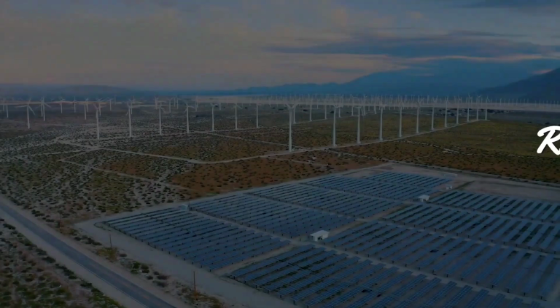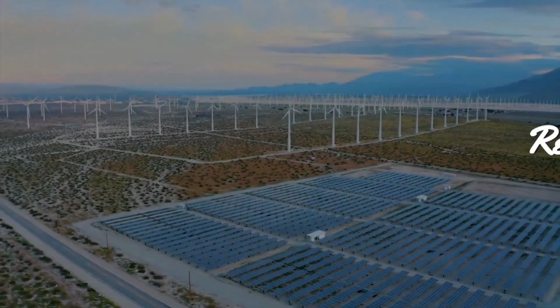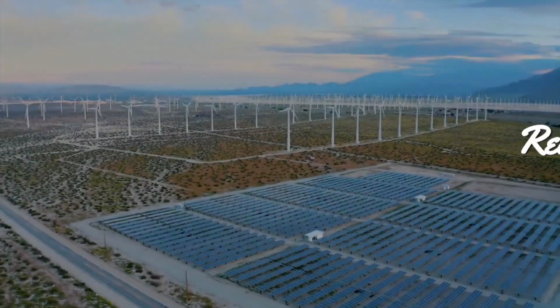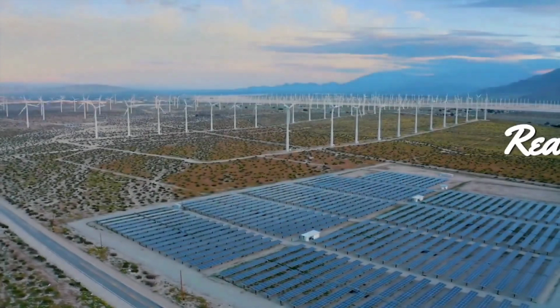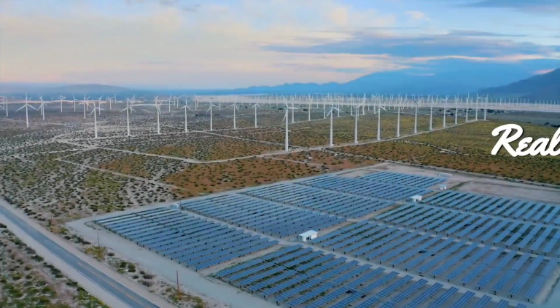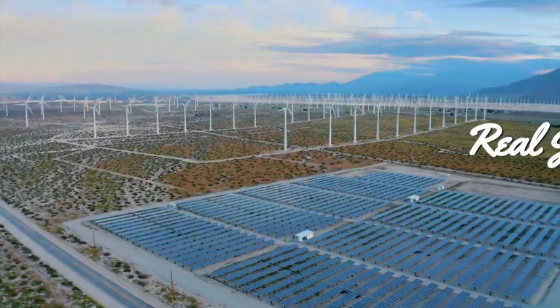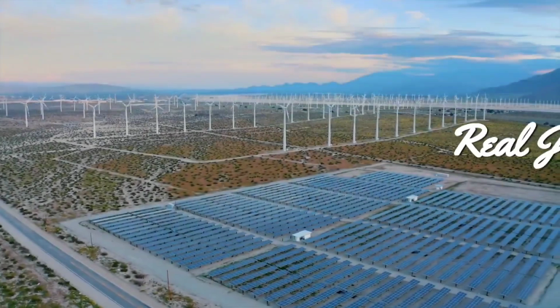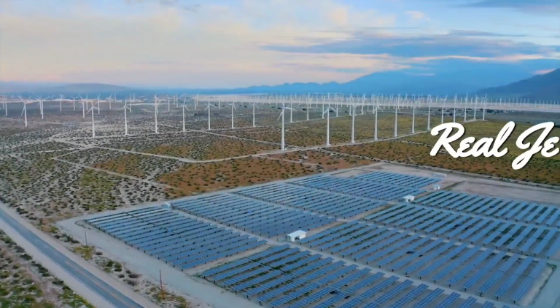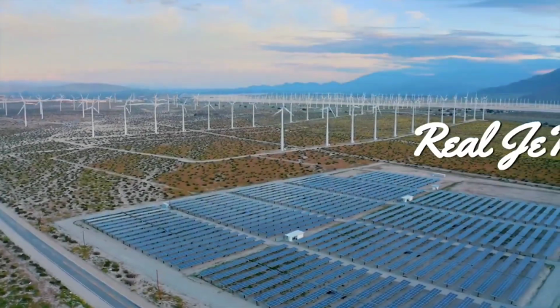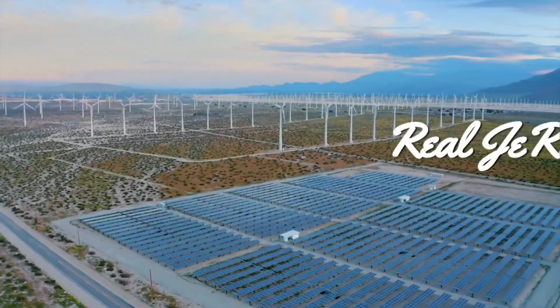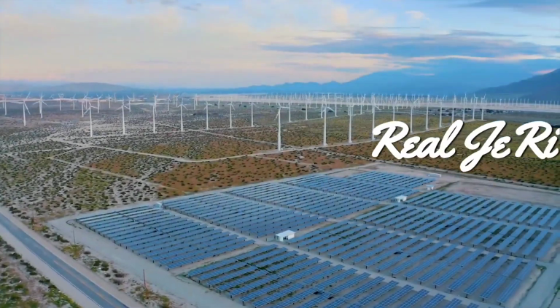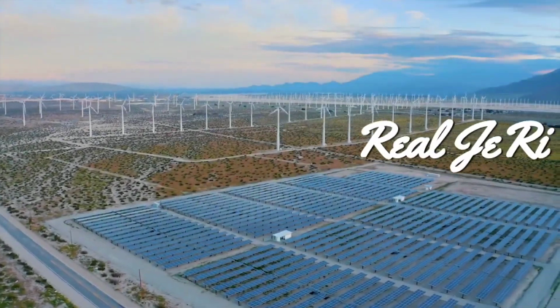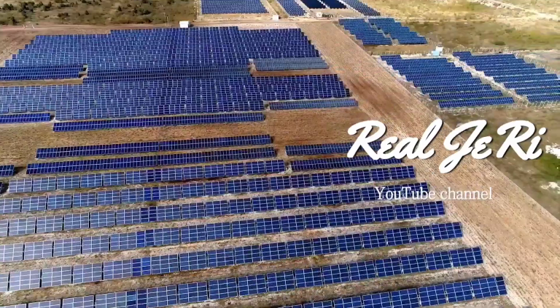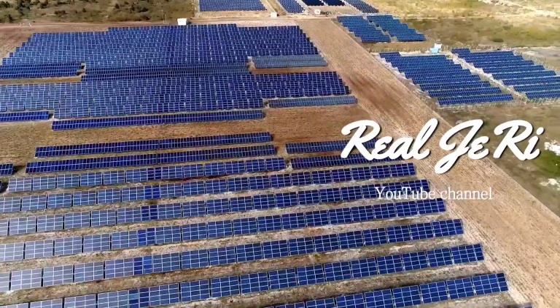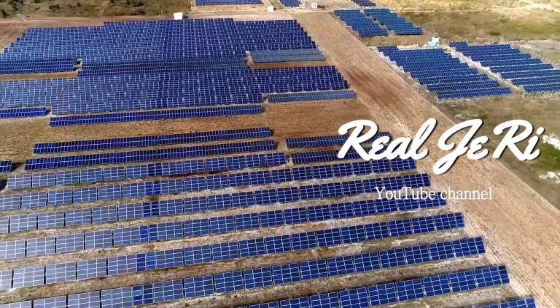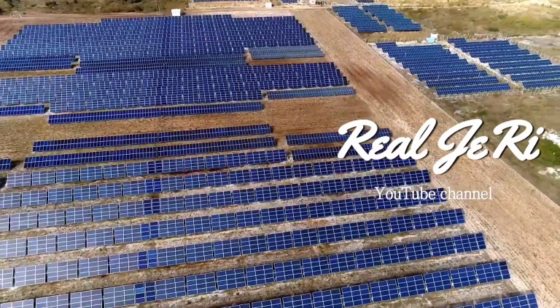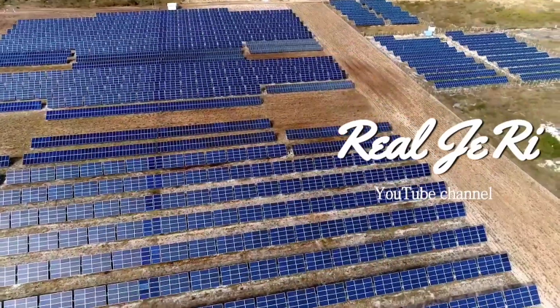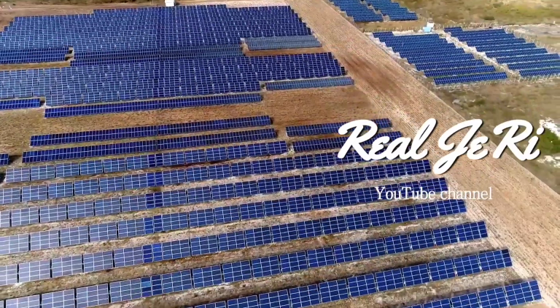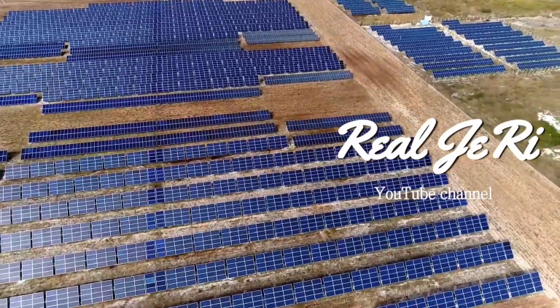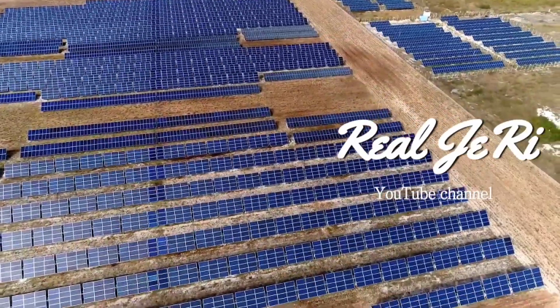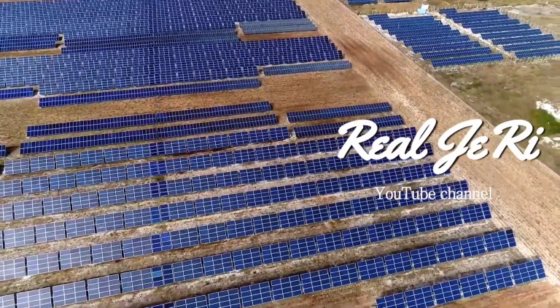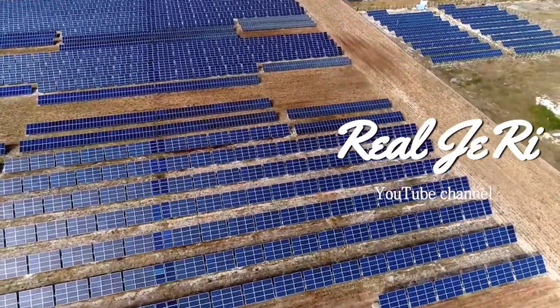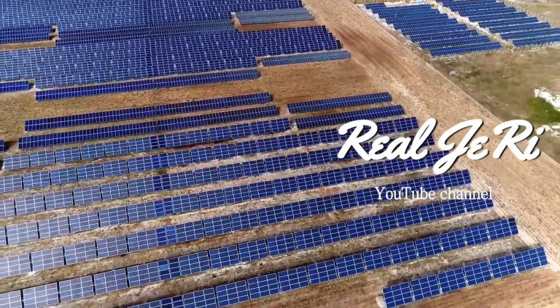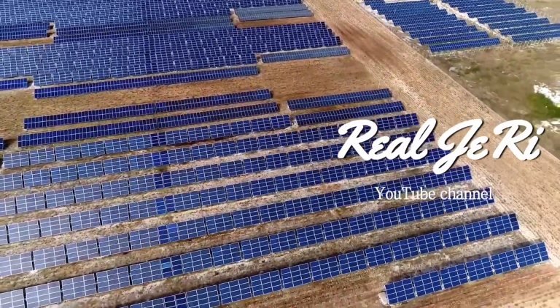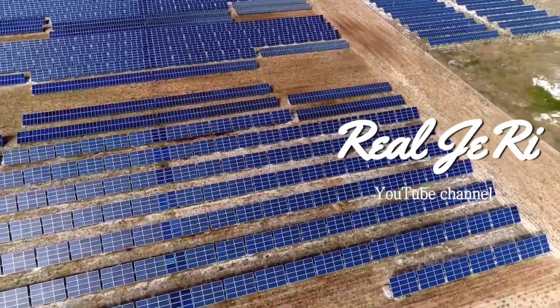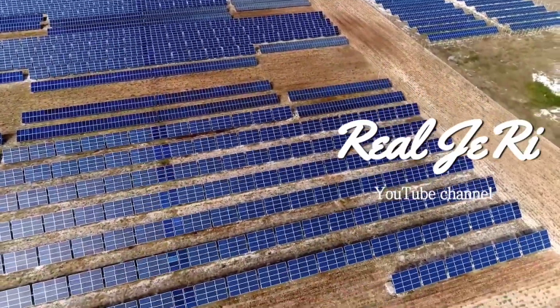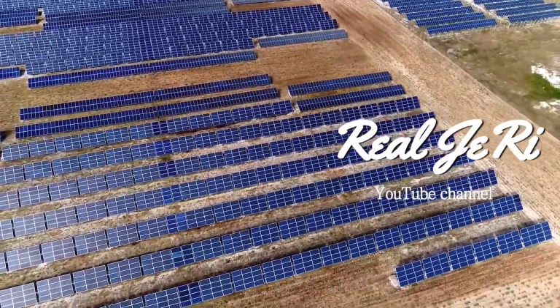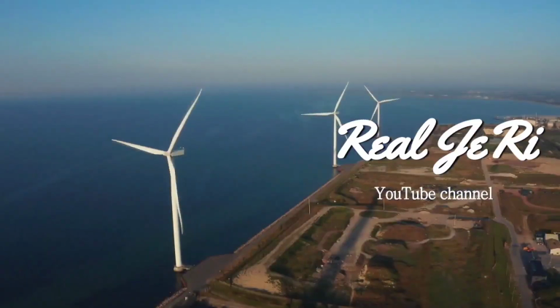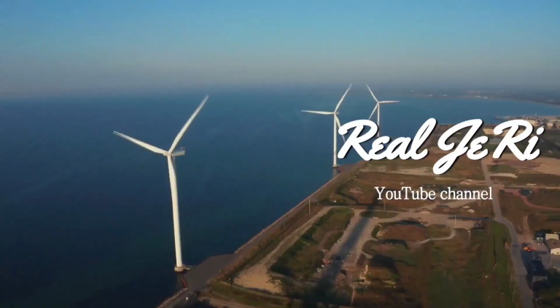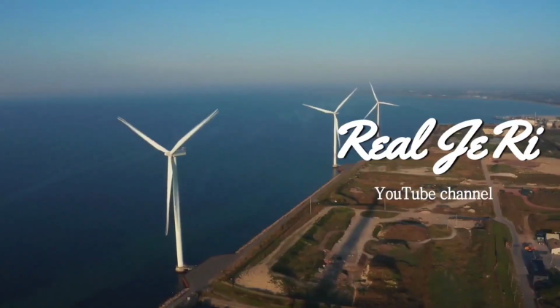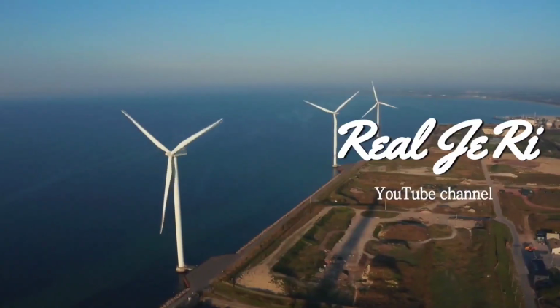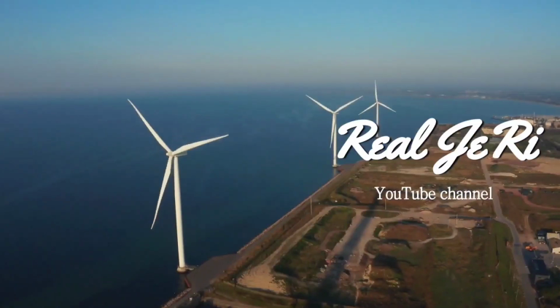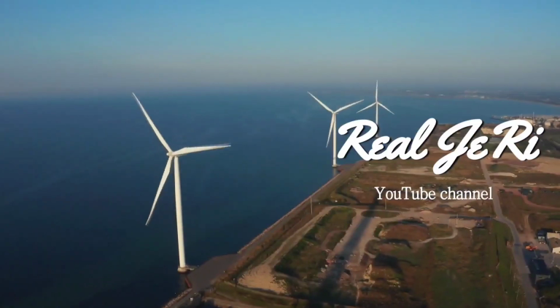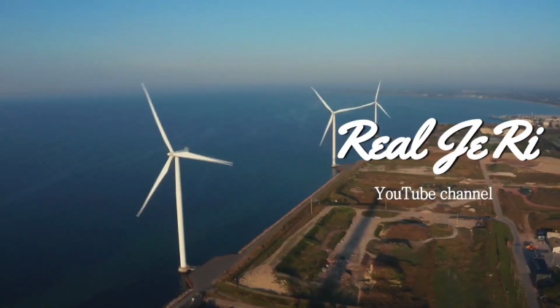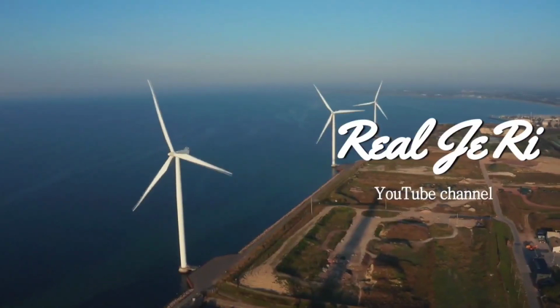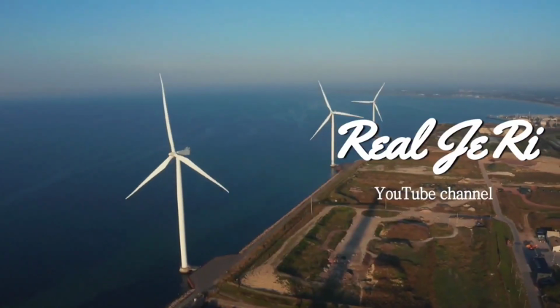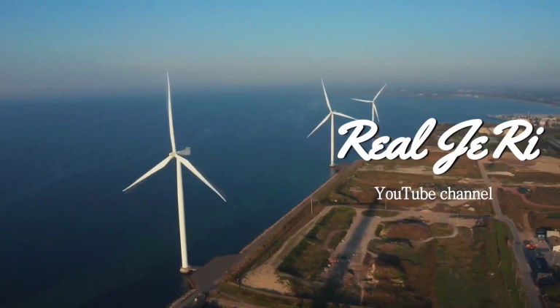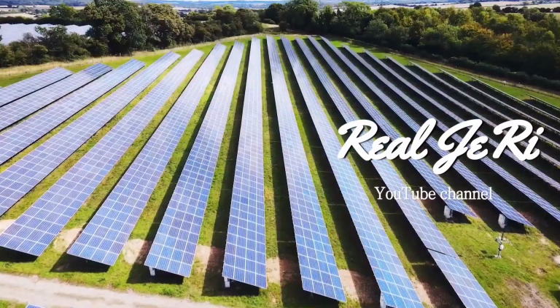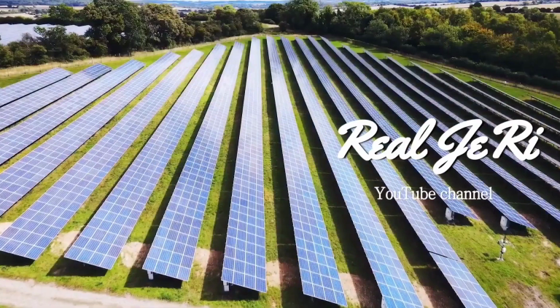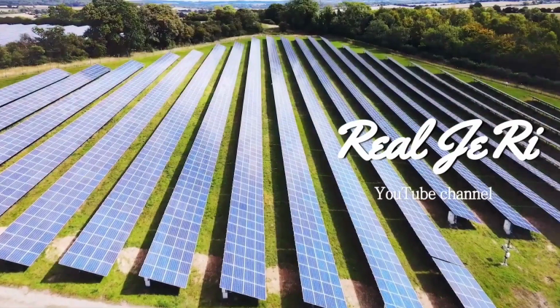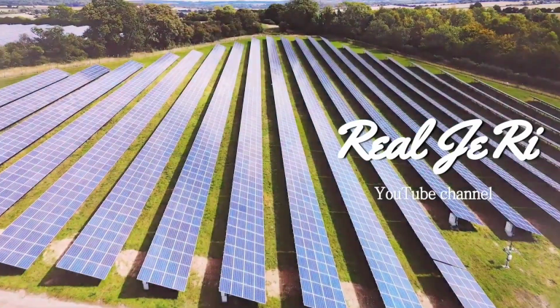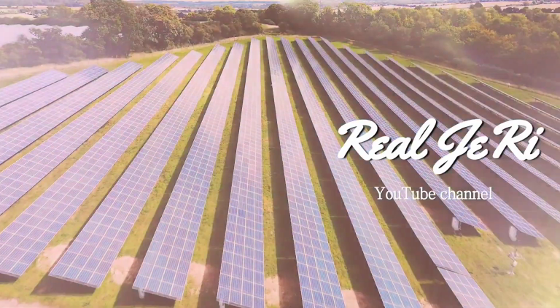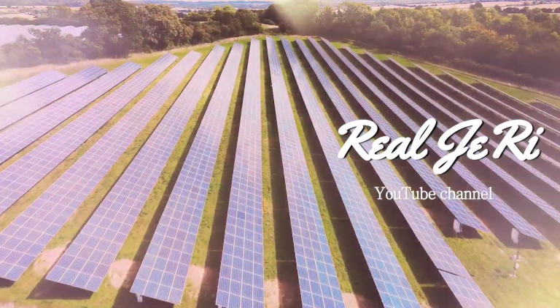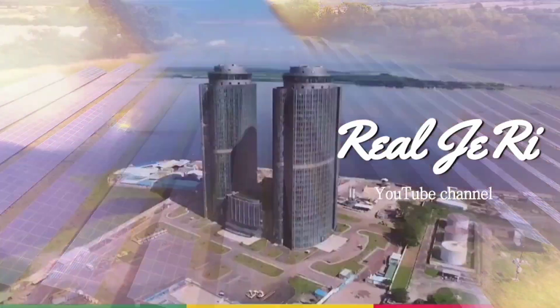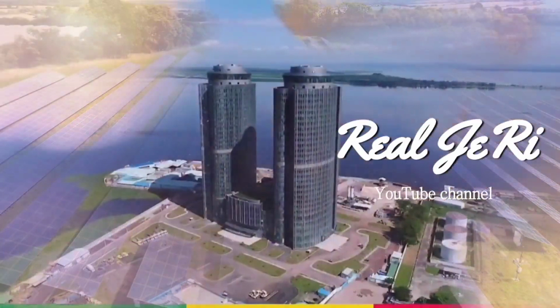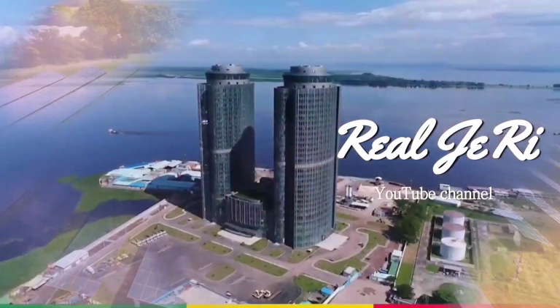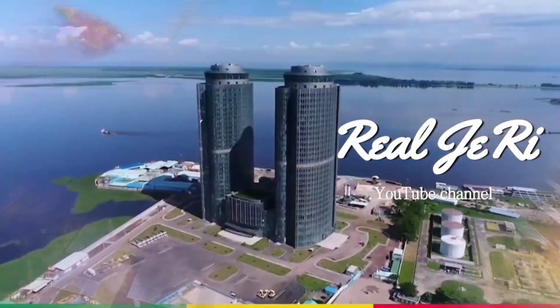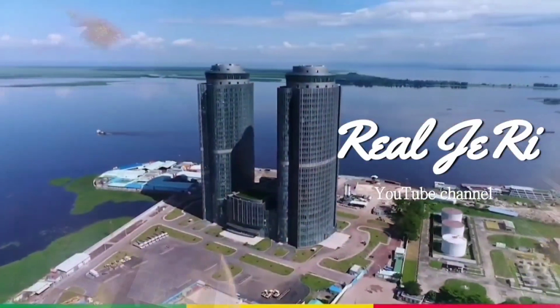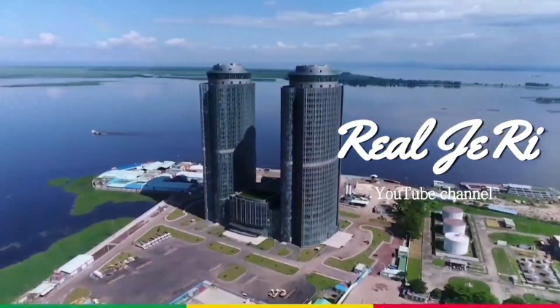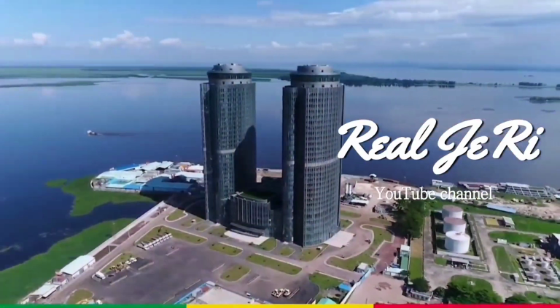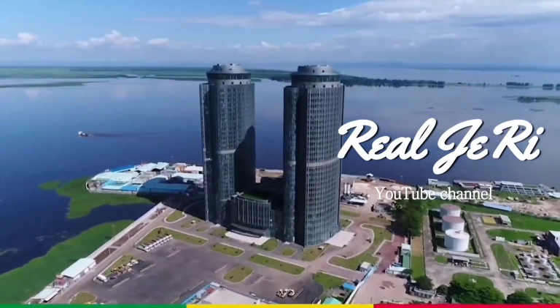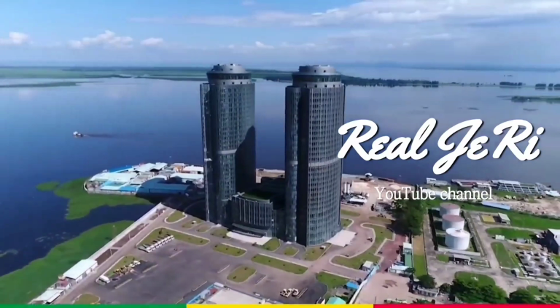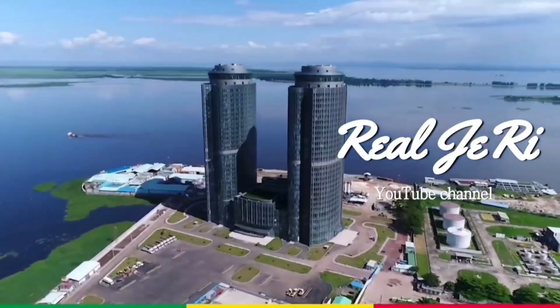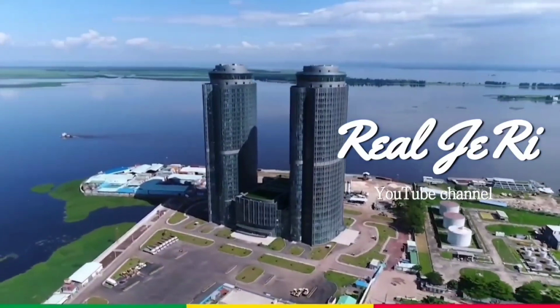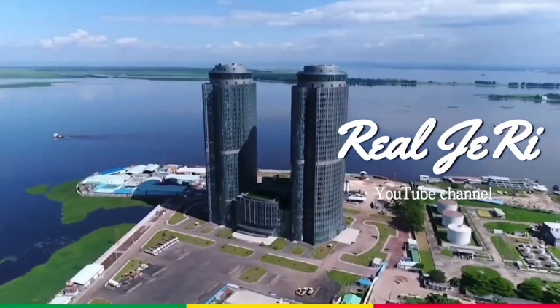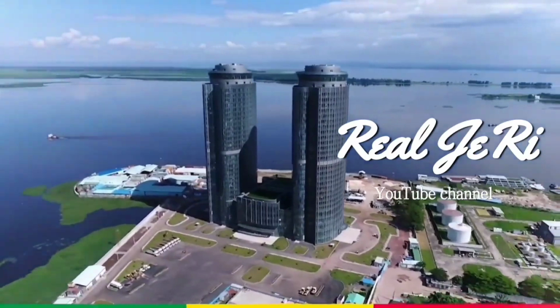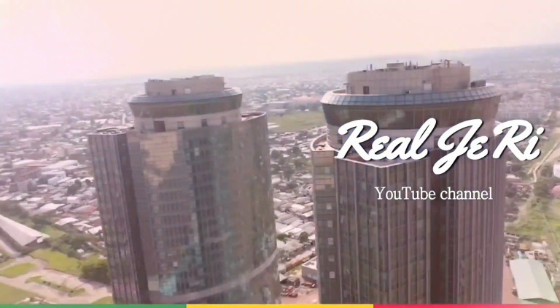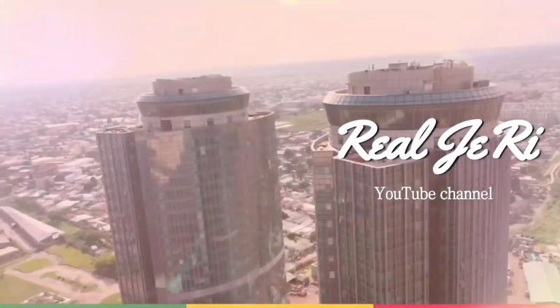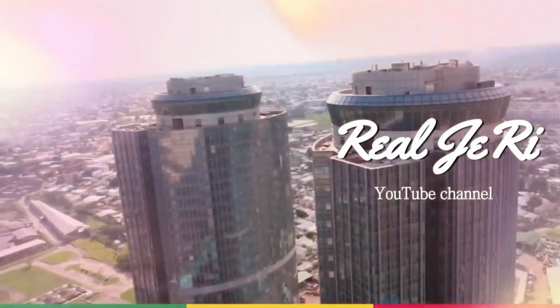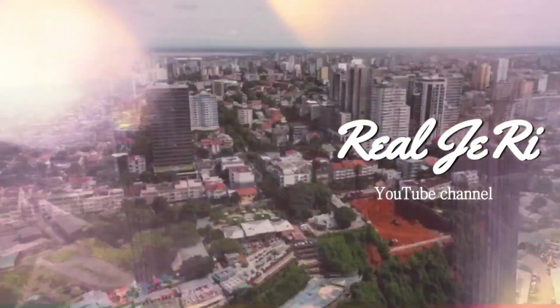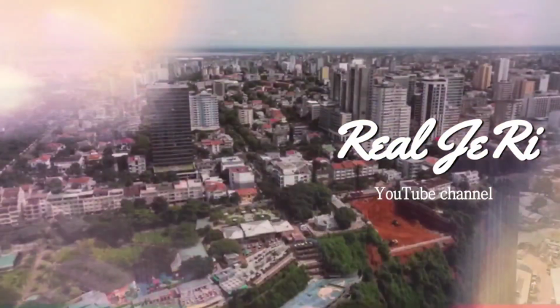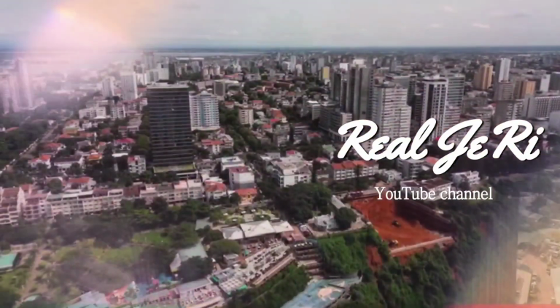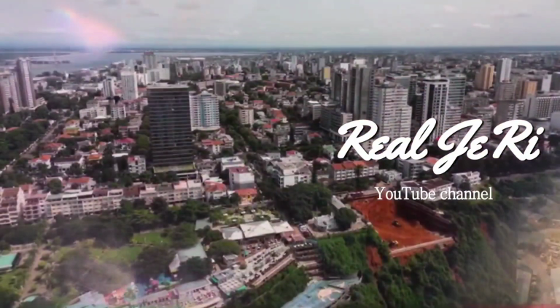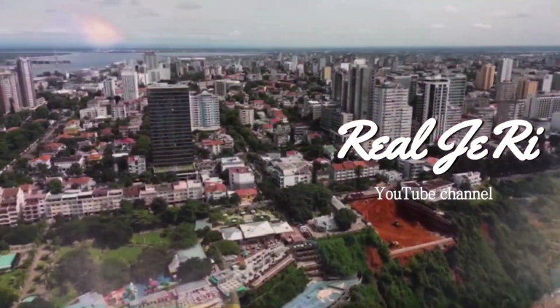Welcome to our channel, Real Jerry, where we explore remarkable development projects in Africa and from around the world.